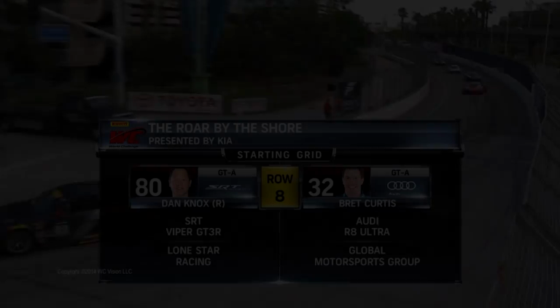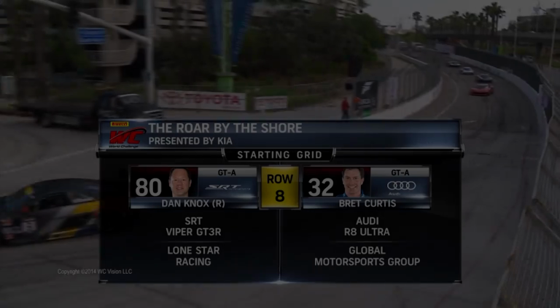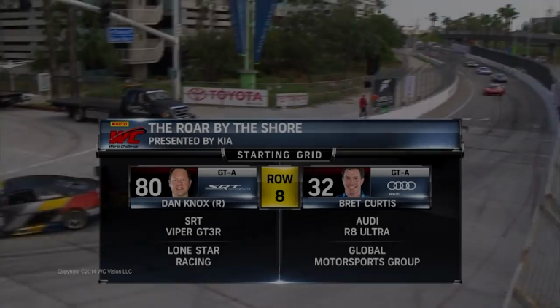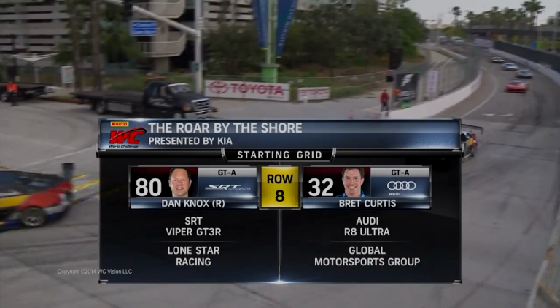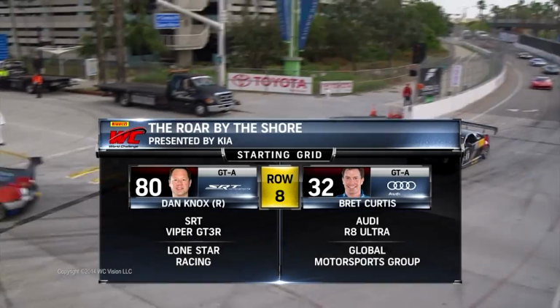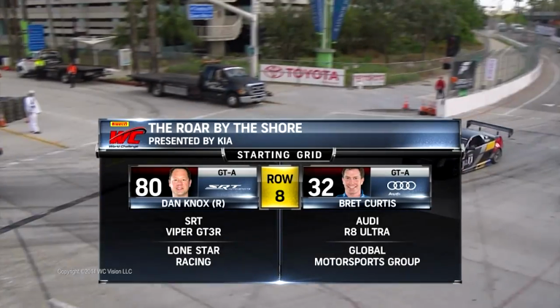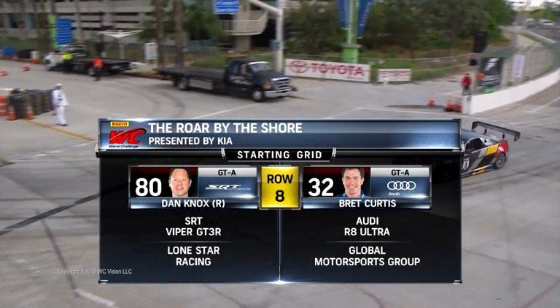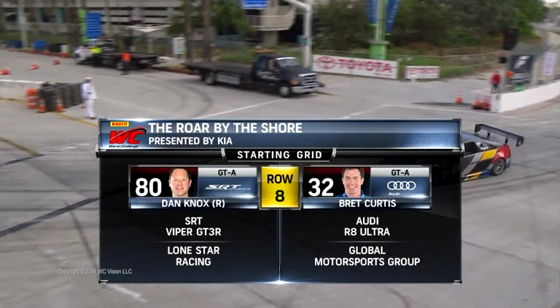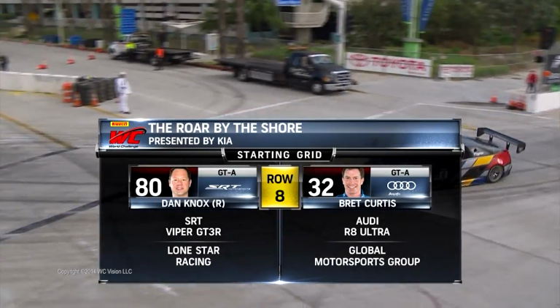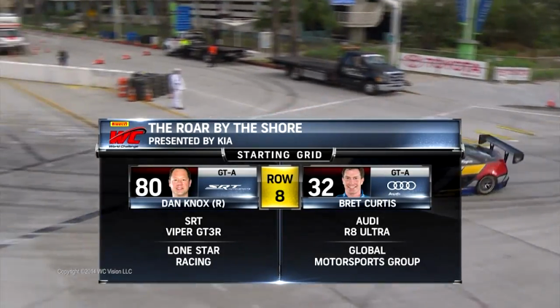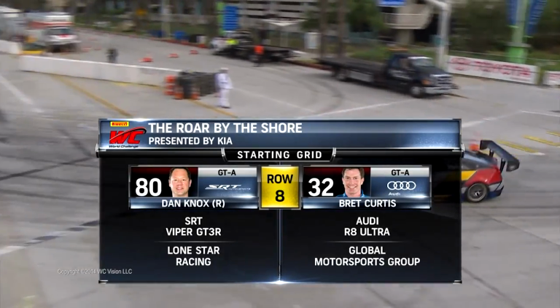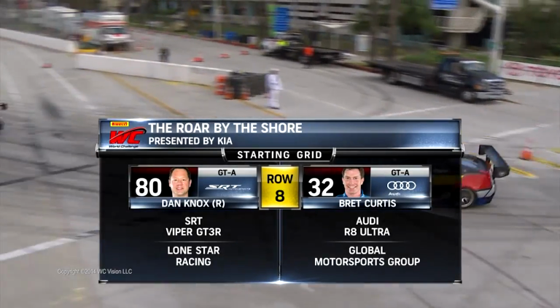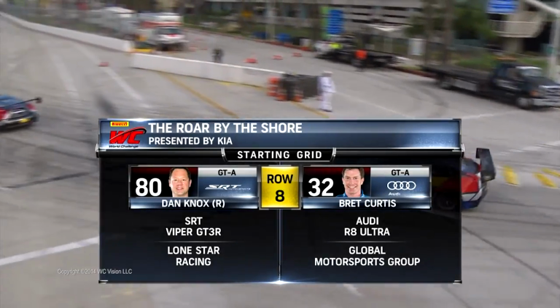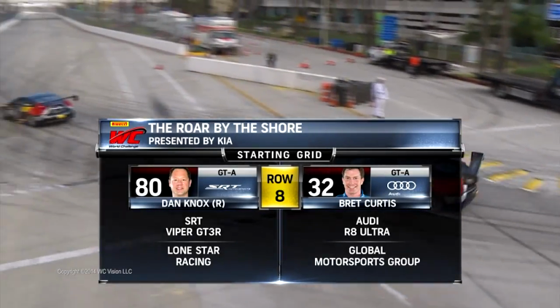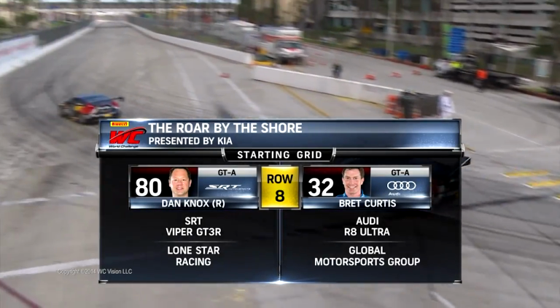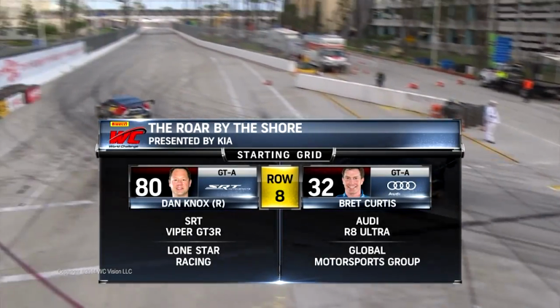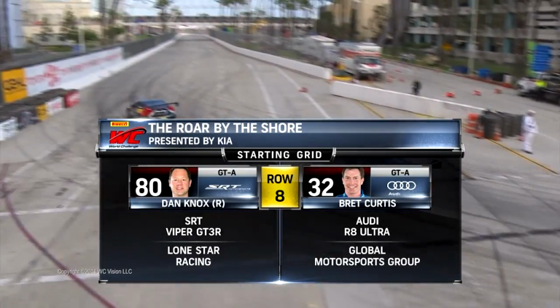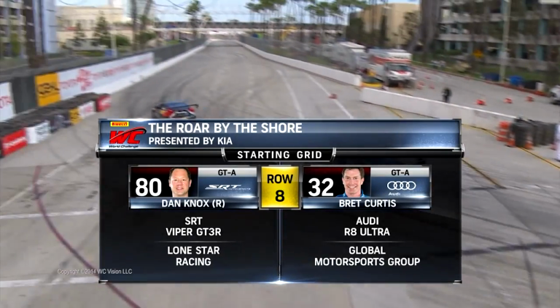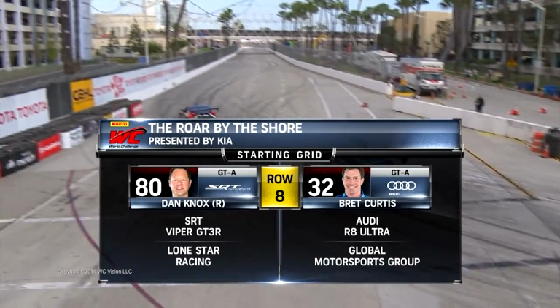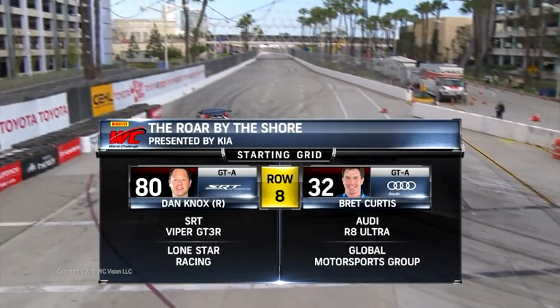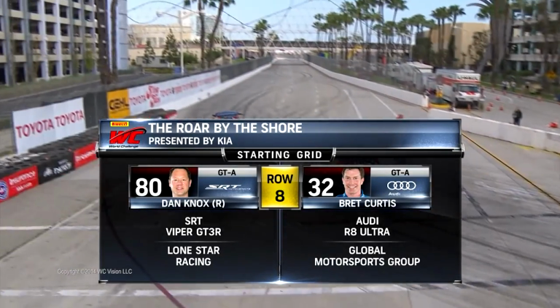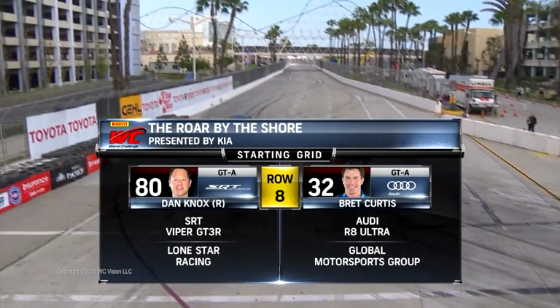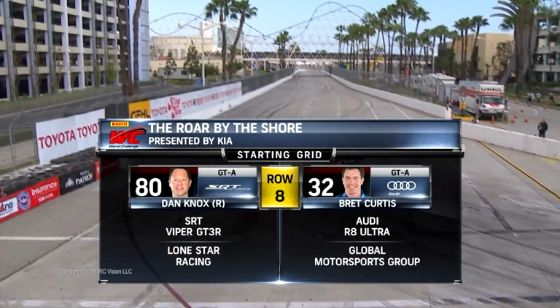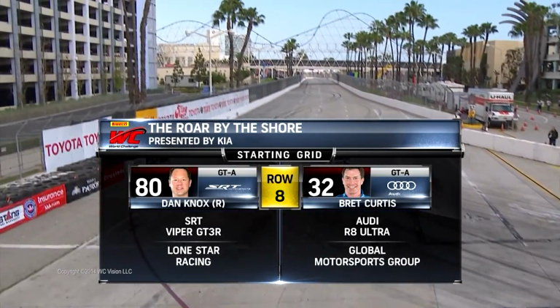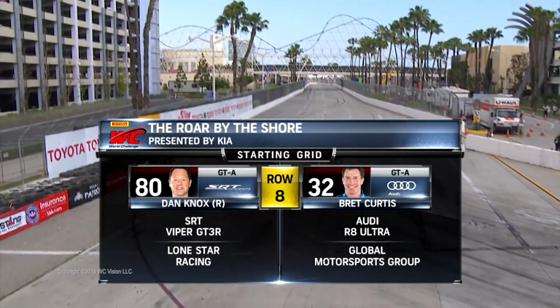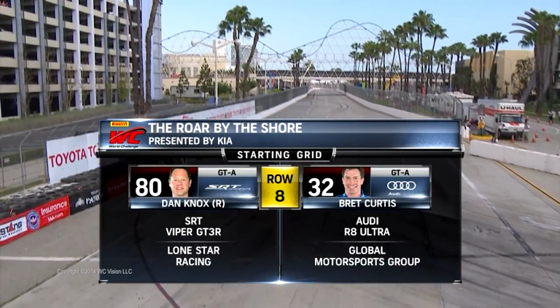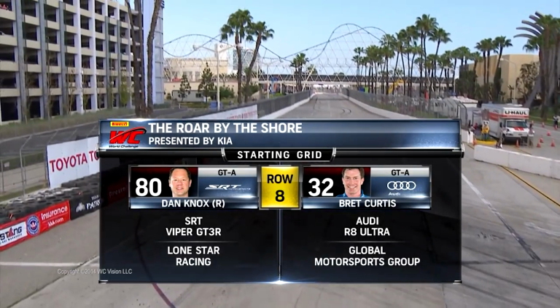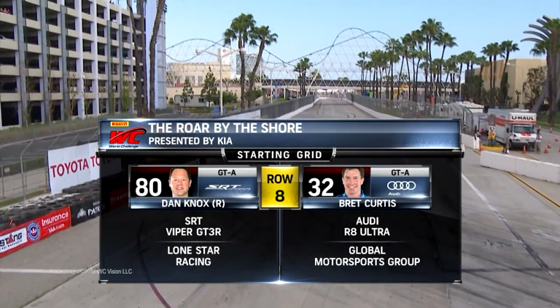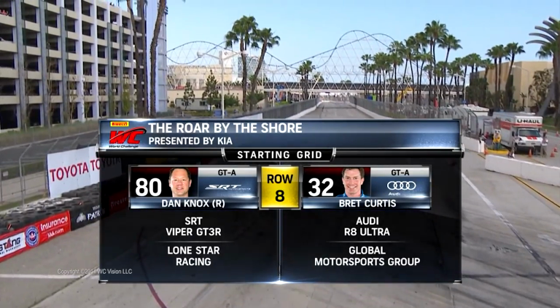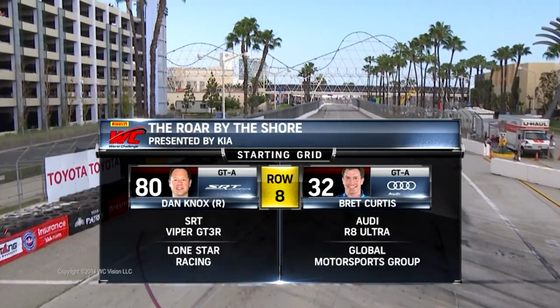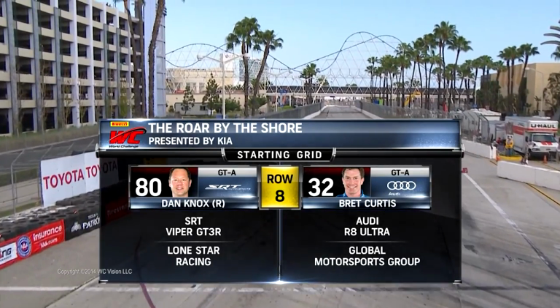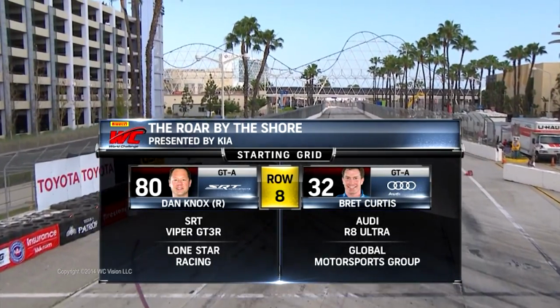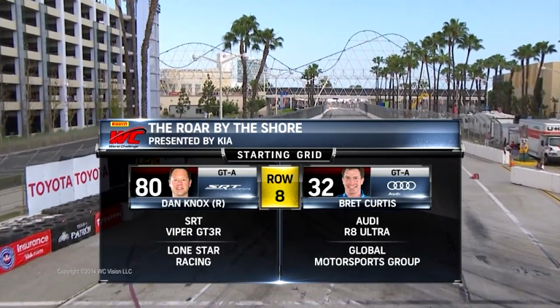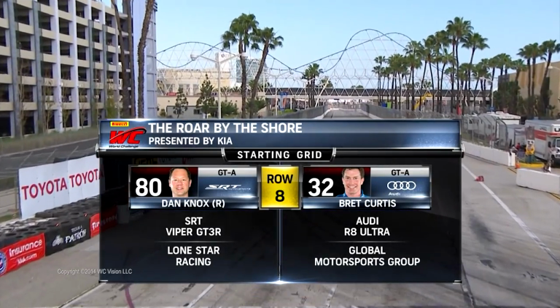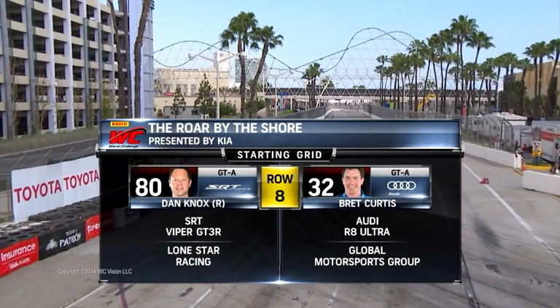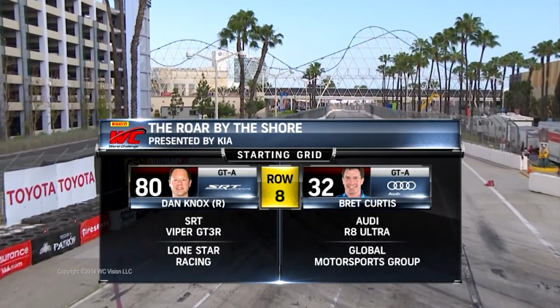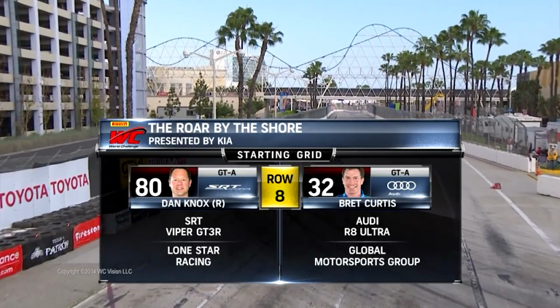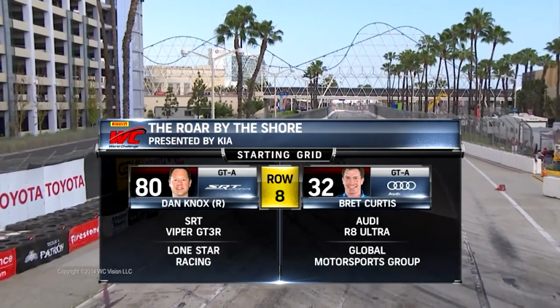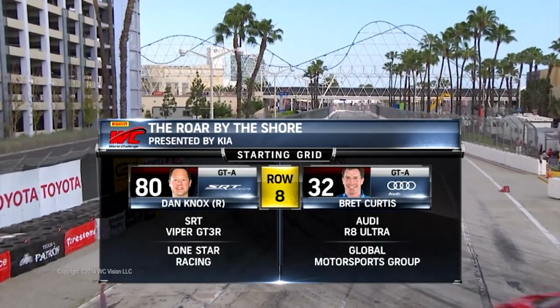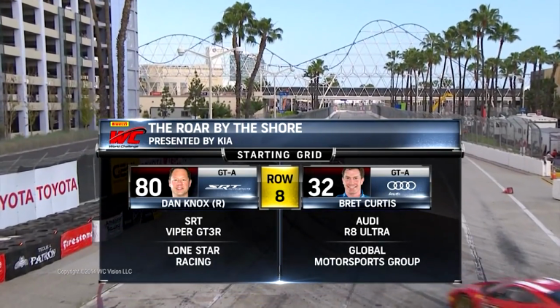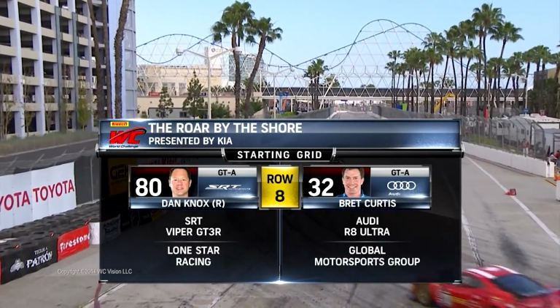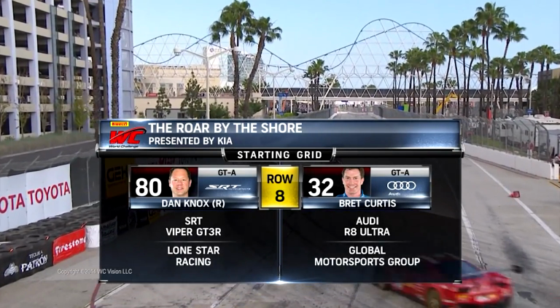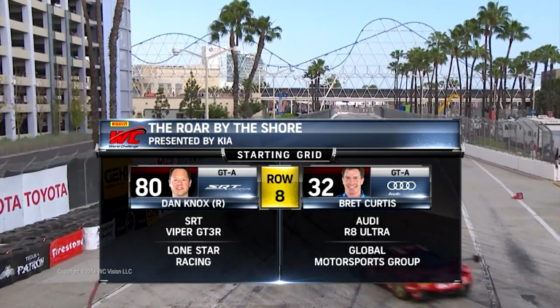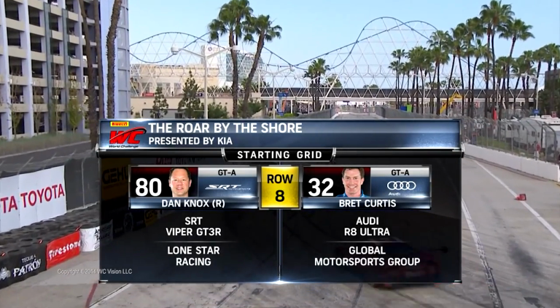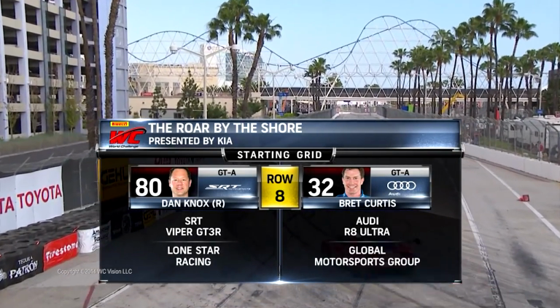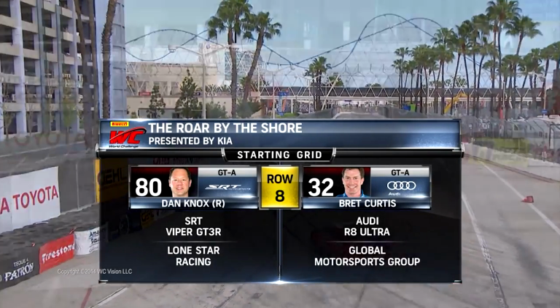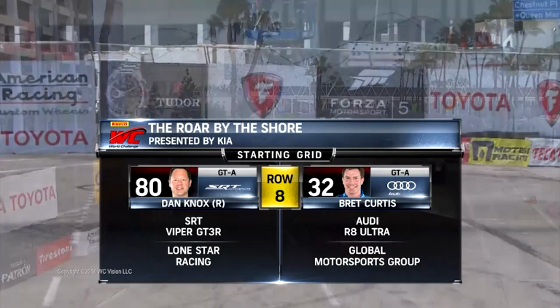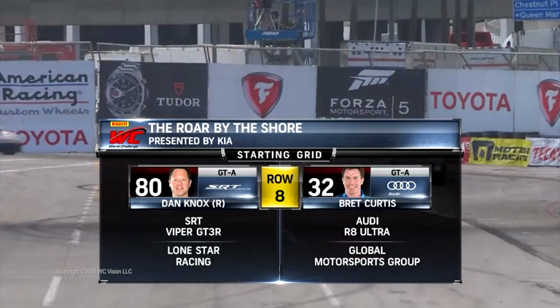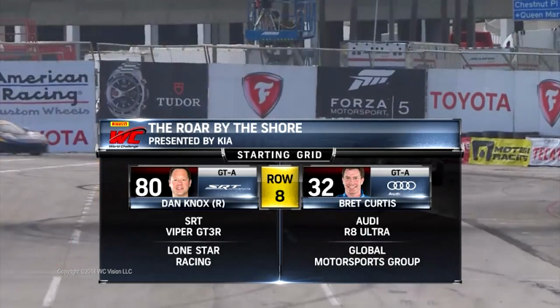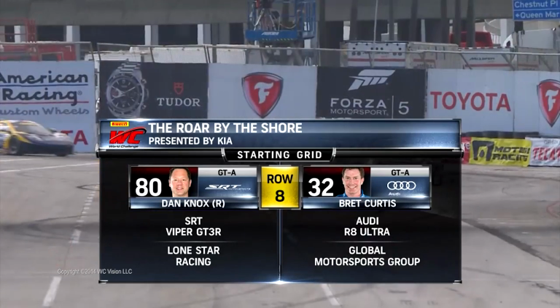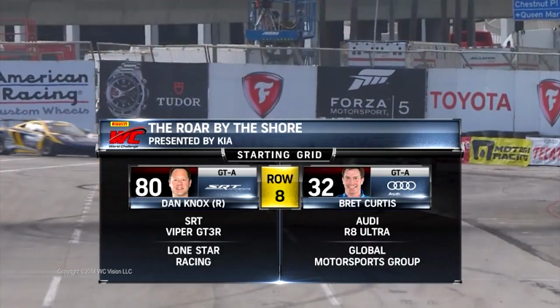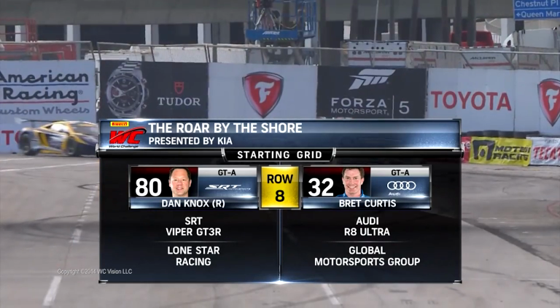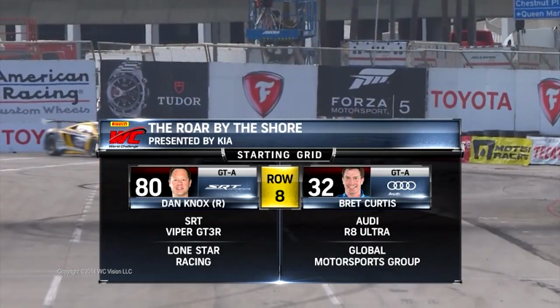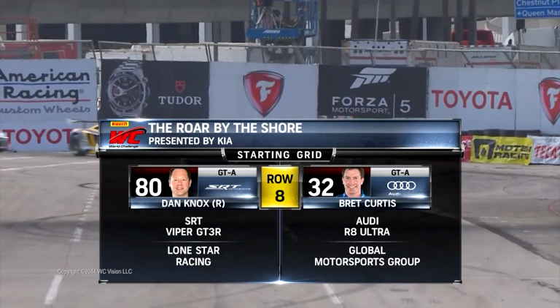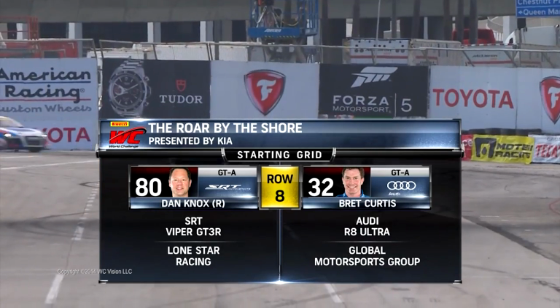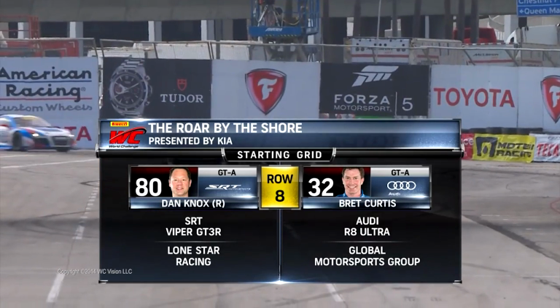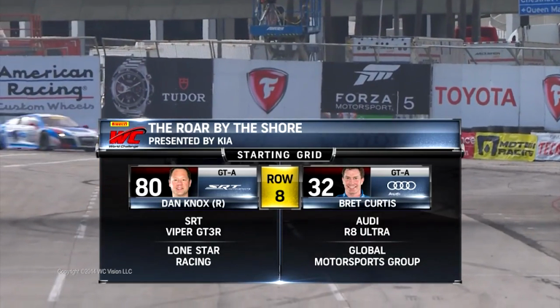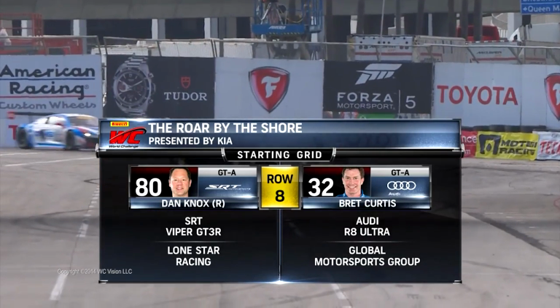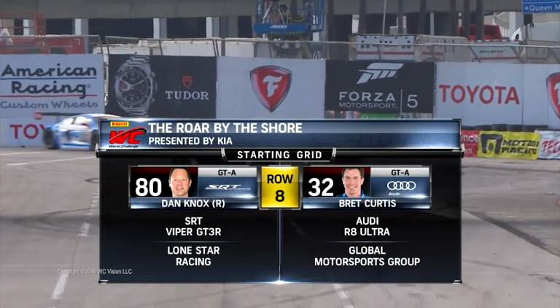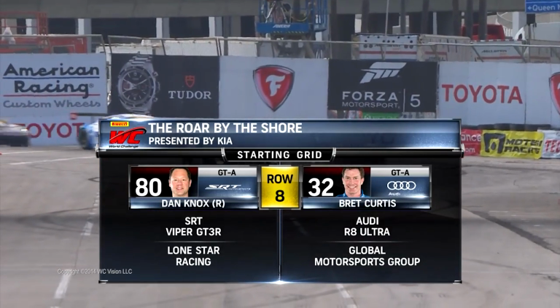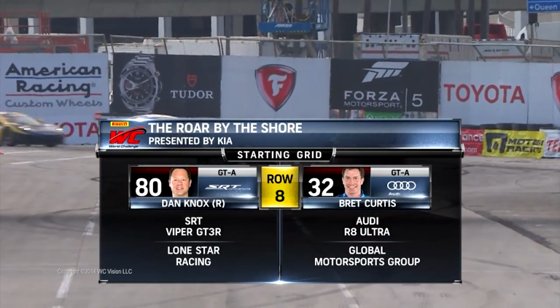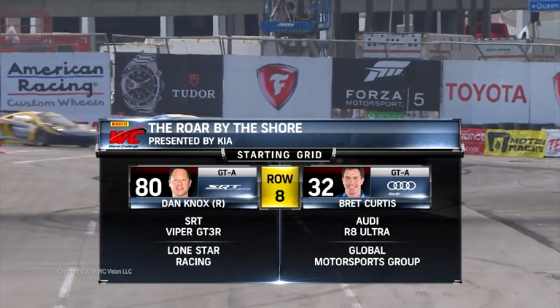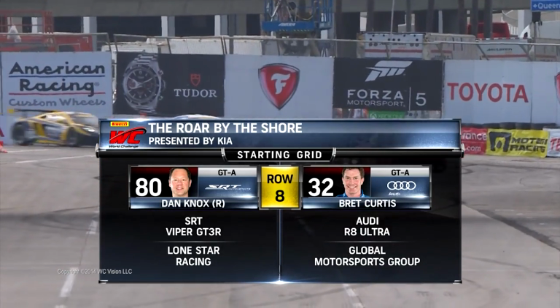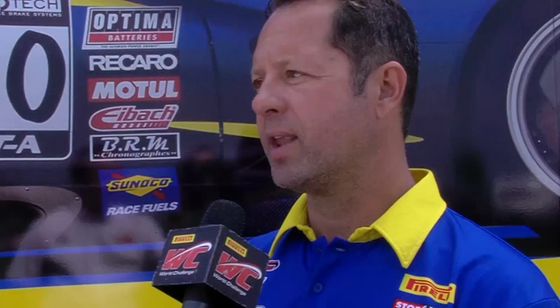Starting in the 8th row, another GTA competitor, number 80, Dan Knox, and that beautiful ACS Manufacturing Performance Speed Tech Viper.